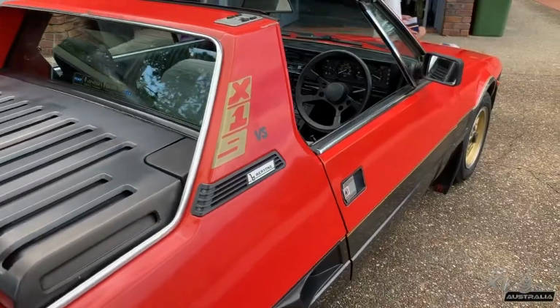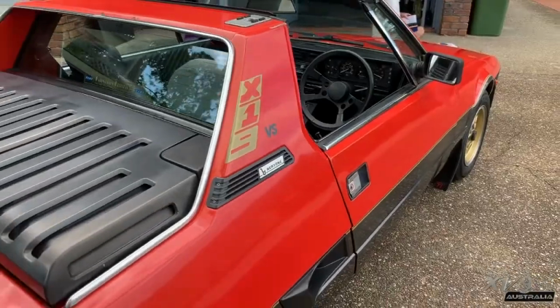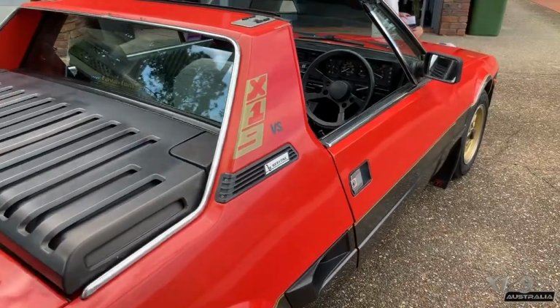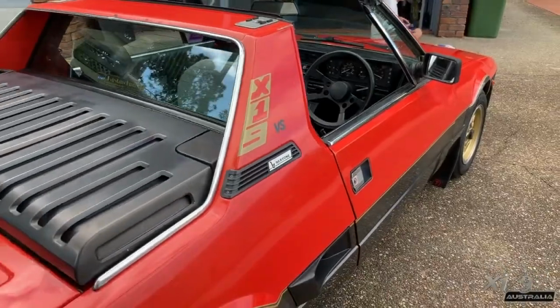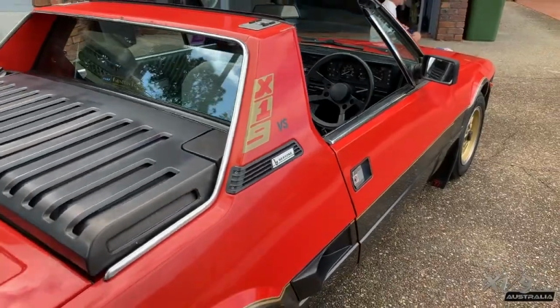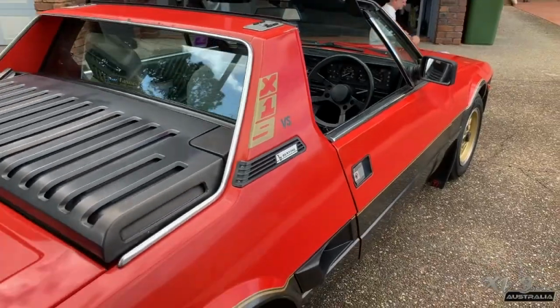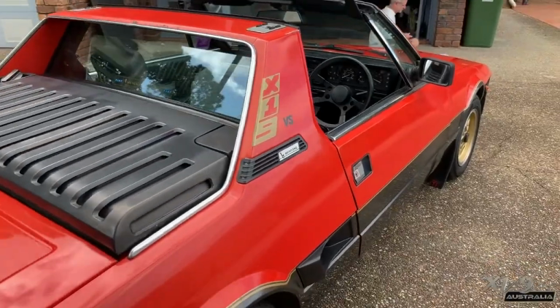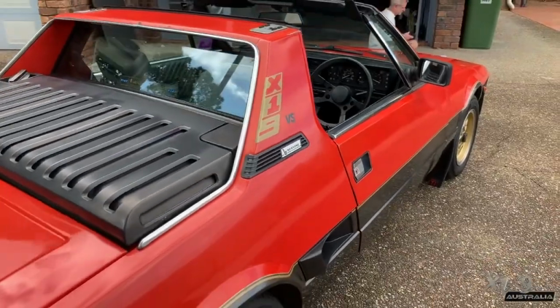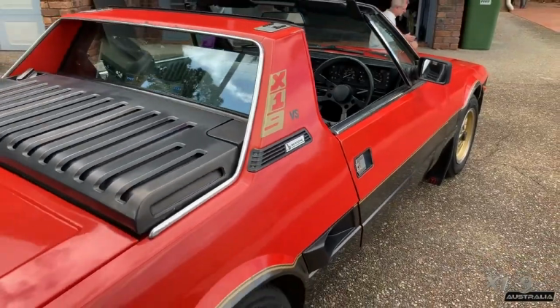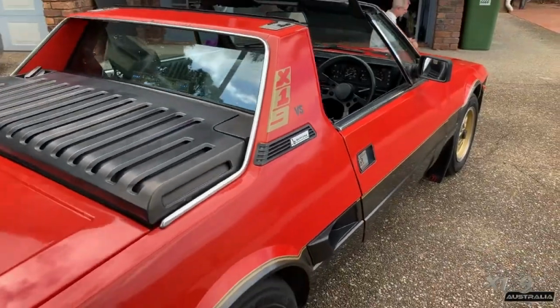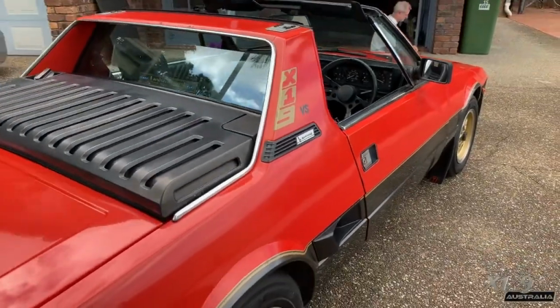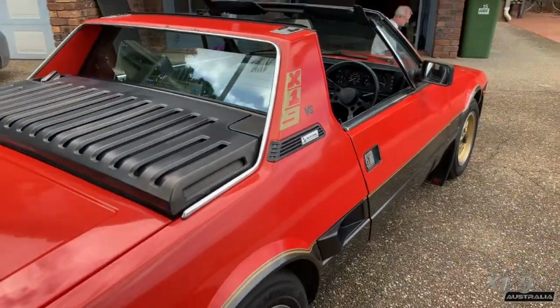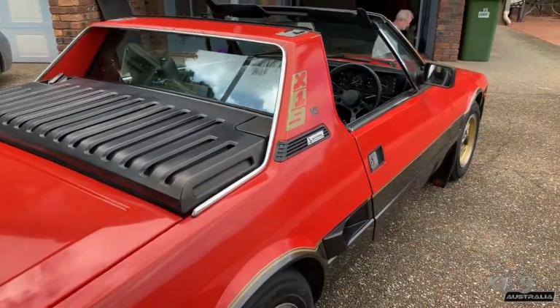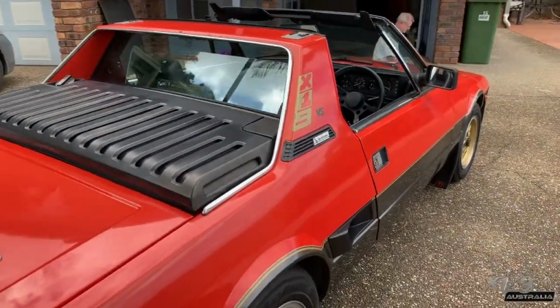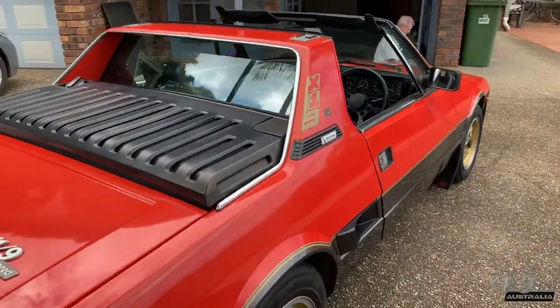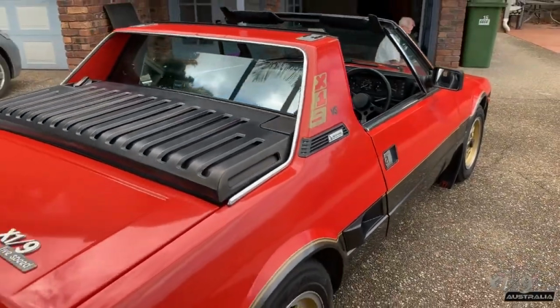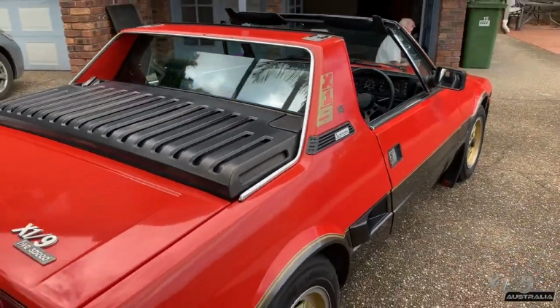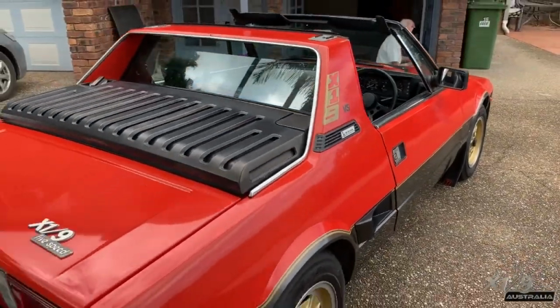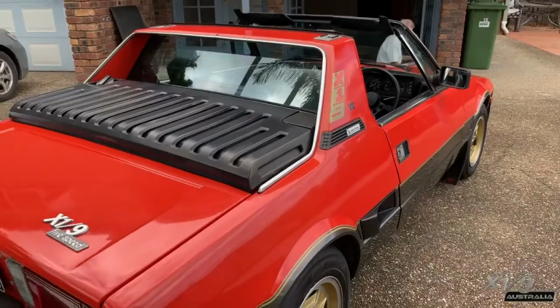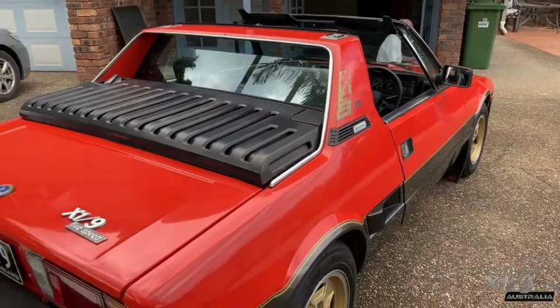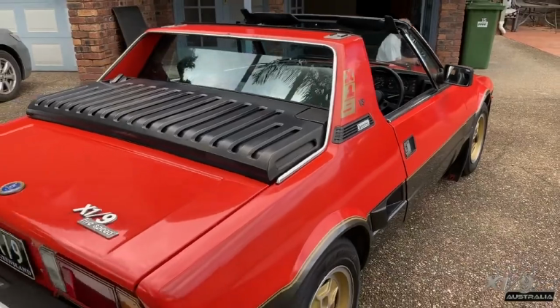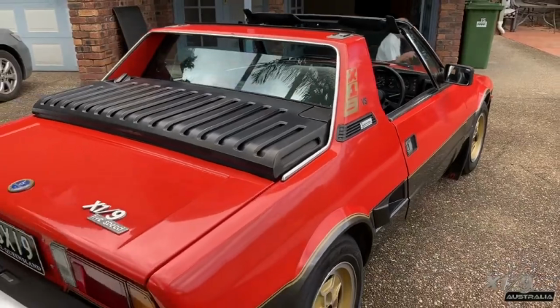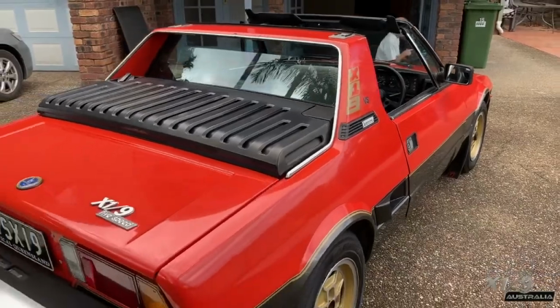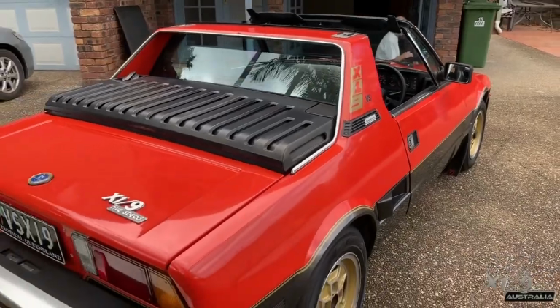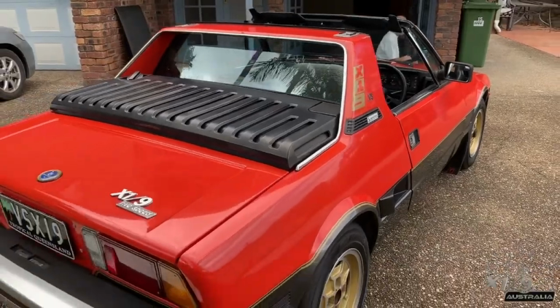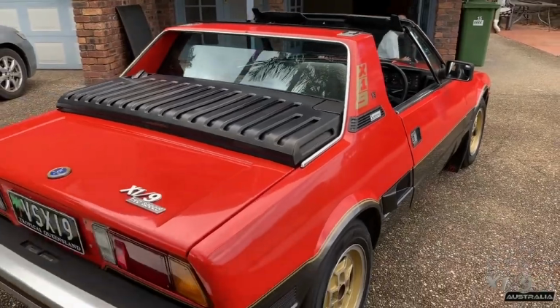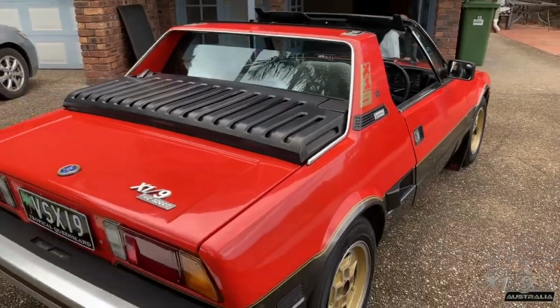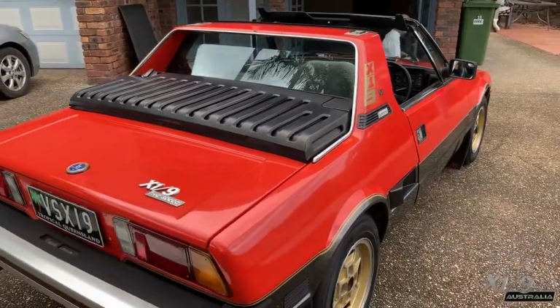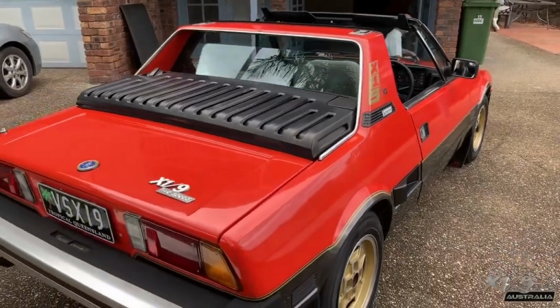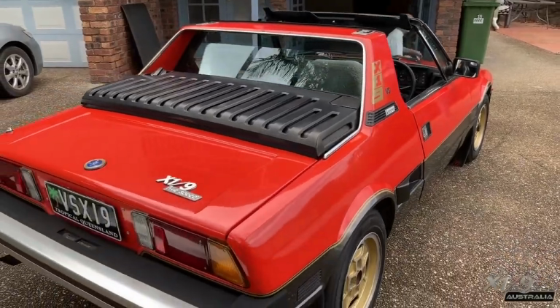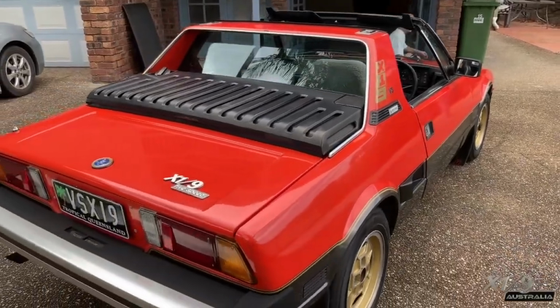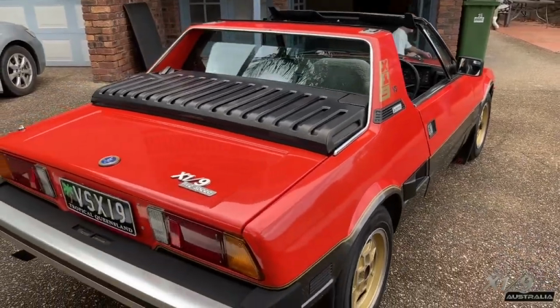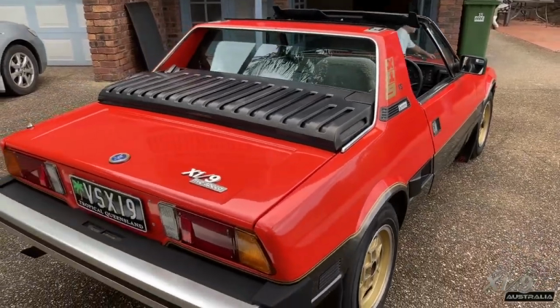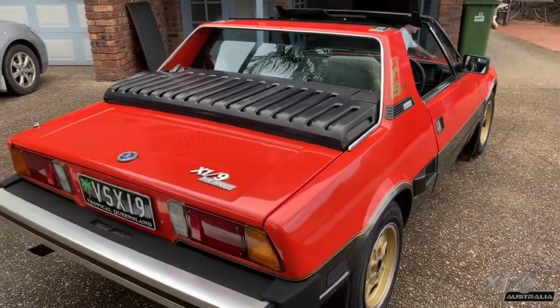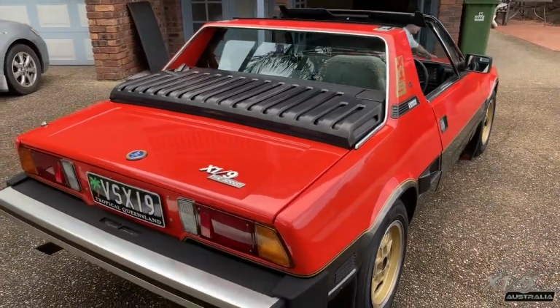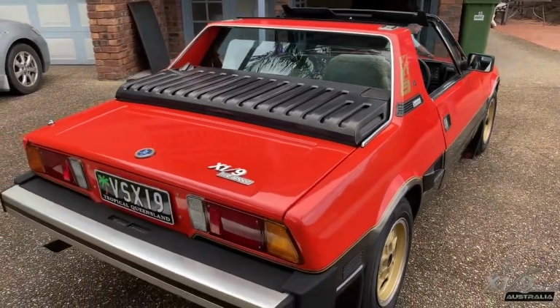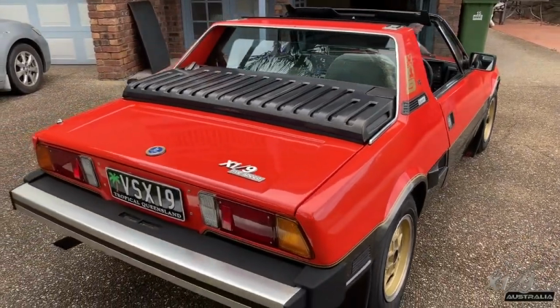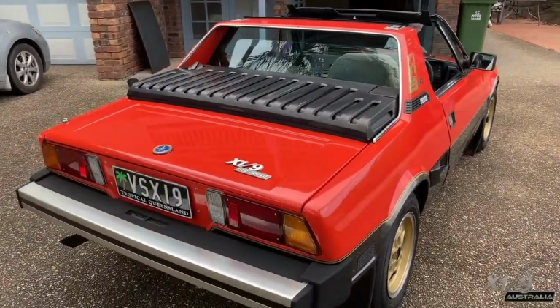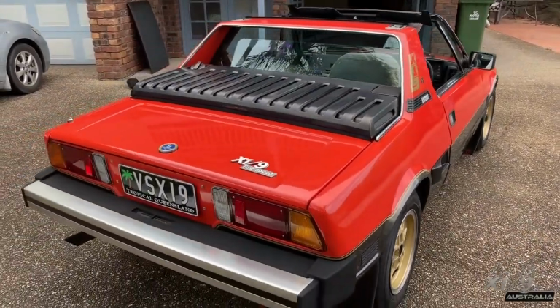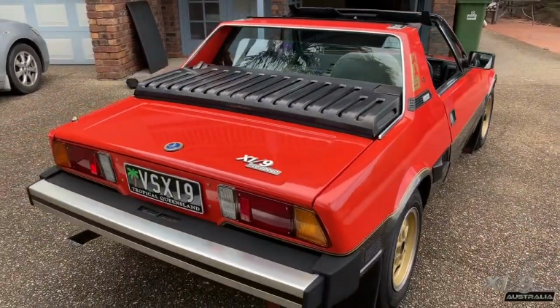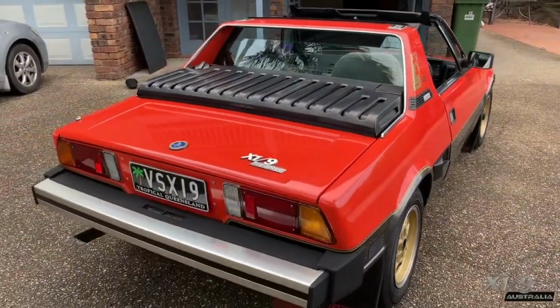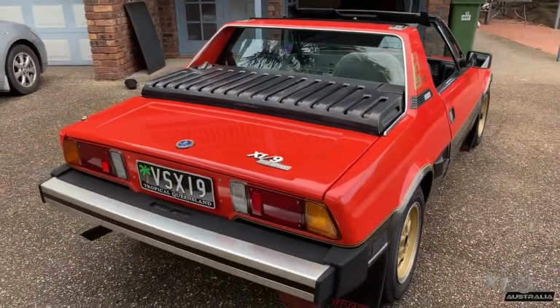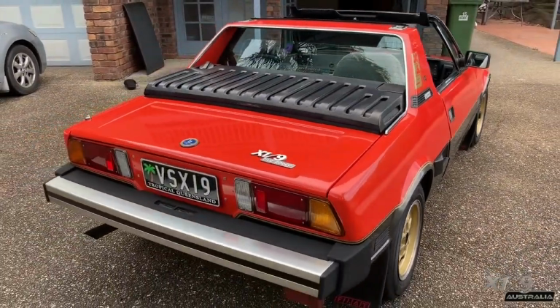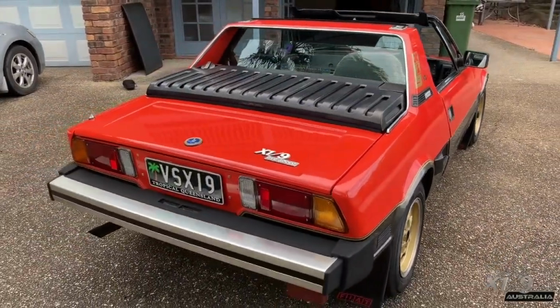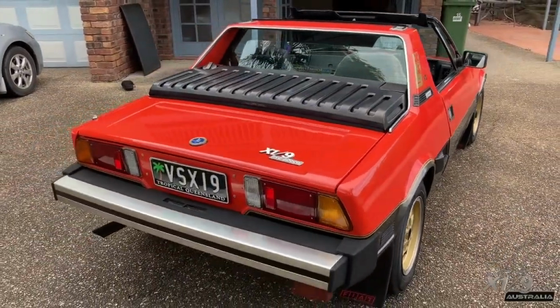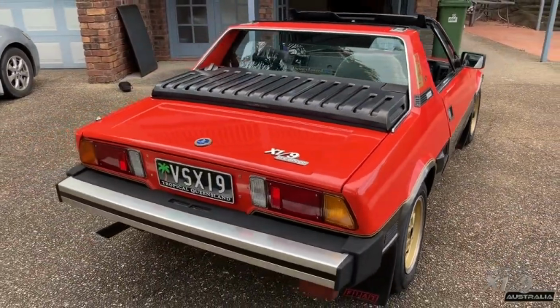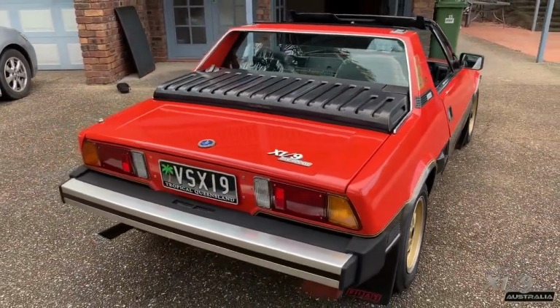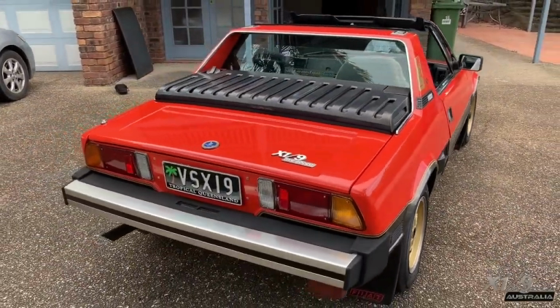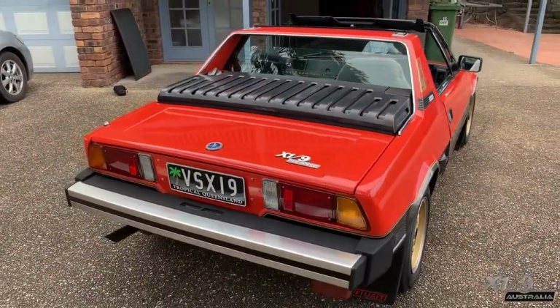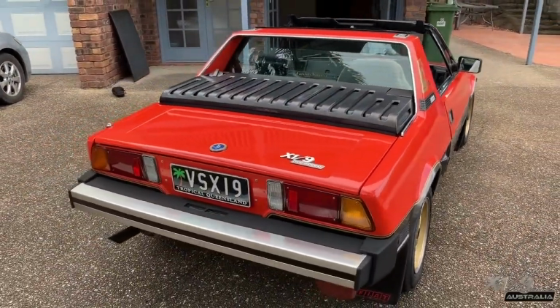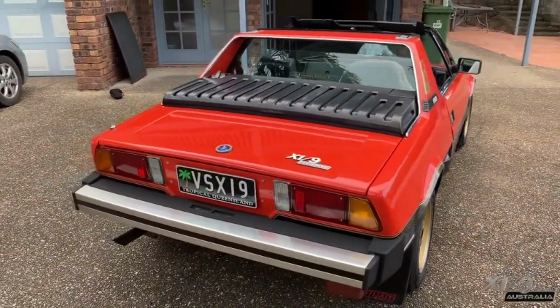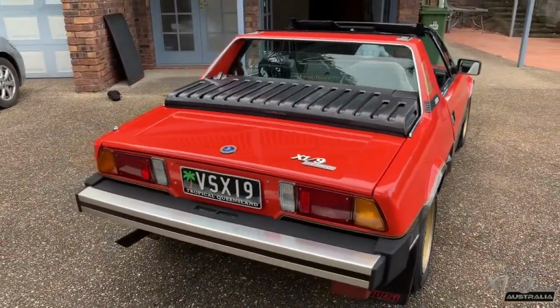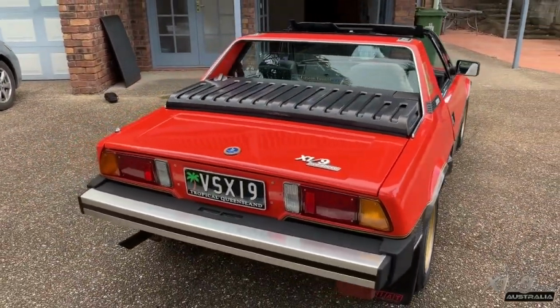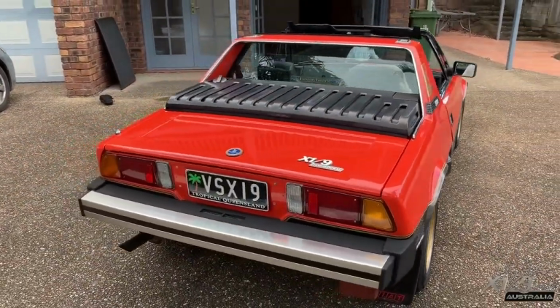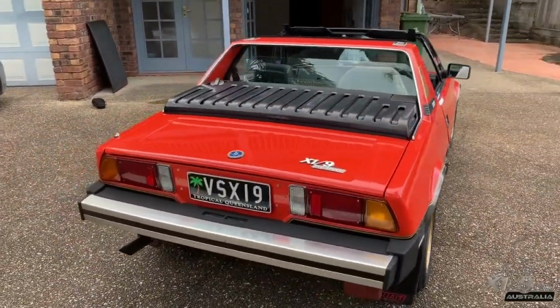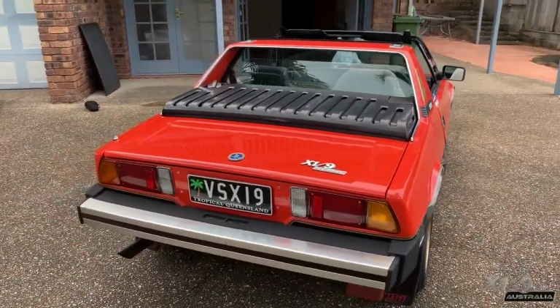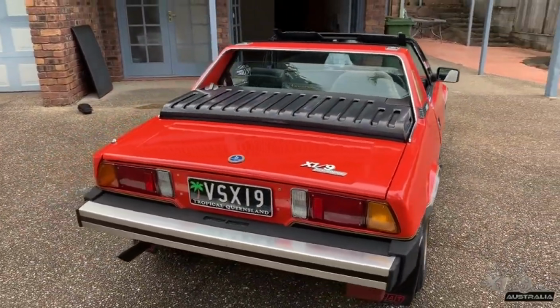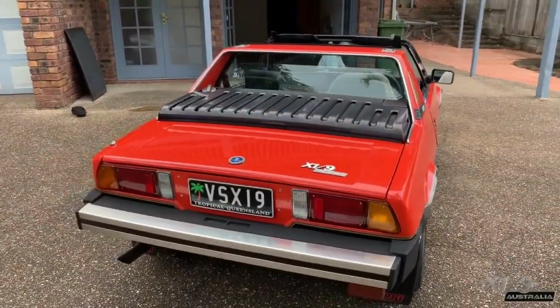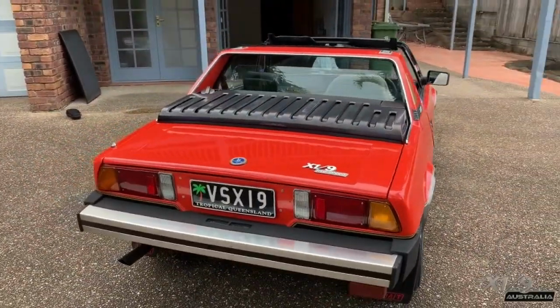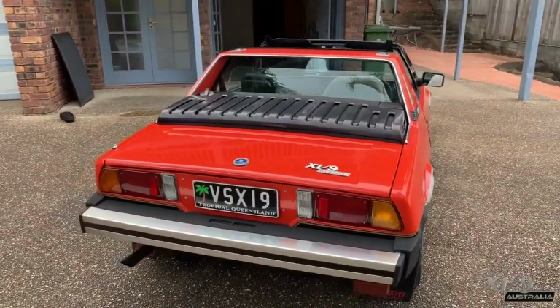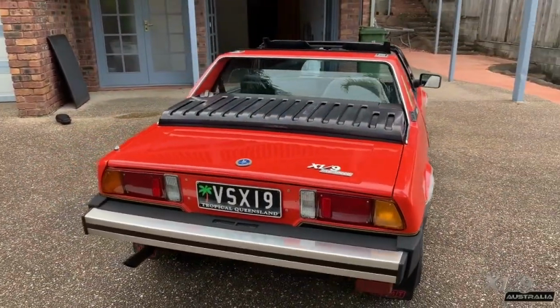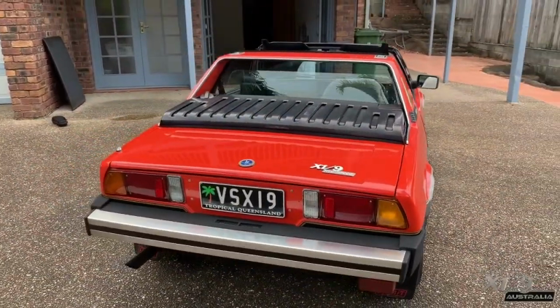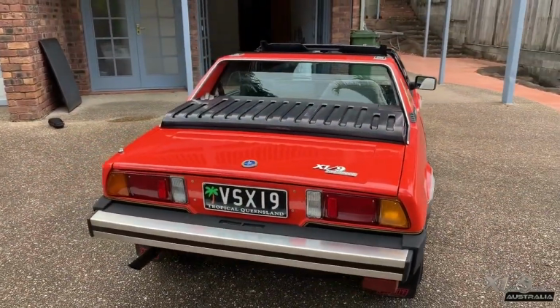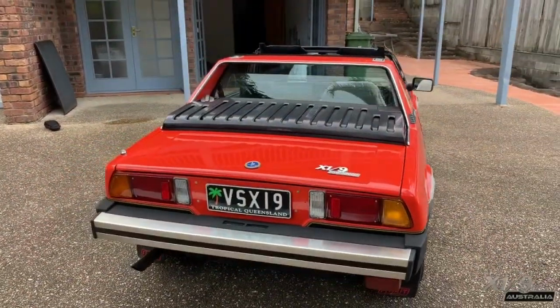I'd like to thank Neil for letting me look over his VS Bertone X-19. It was a pleasure meeting him and seeing his car.